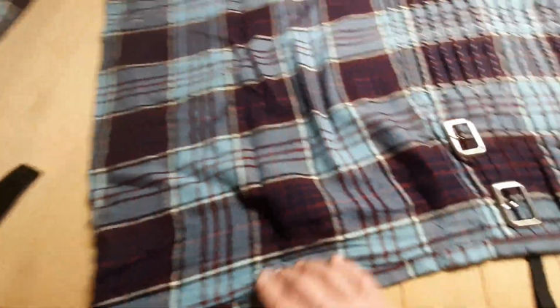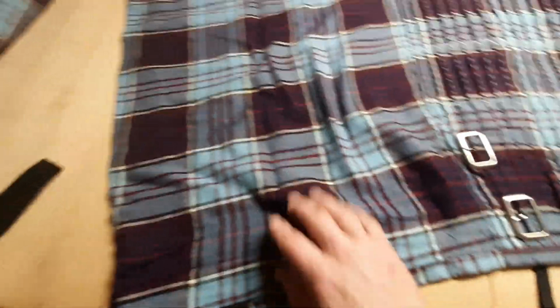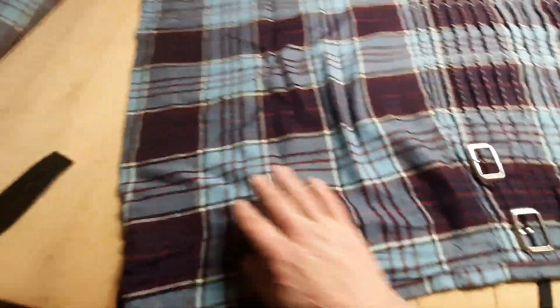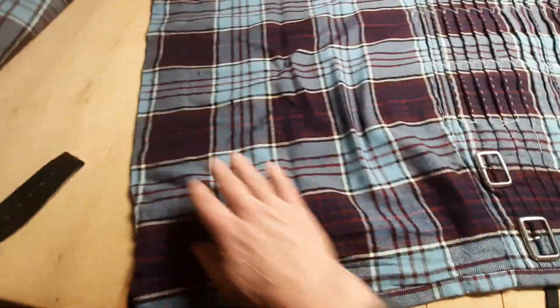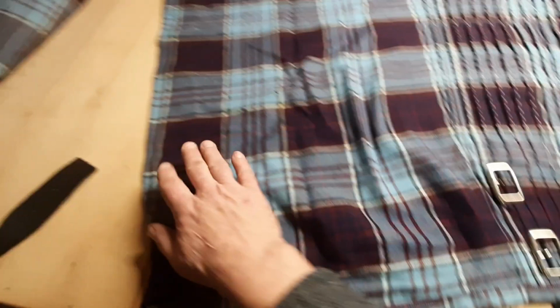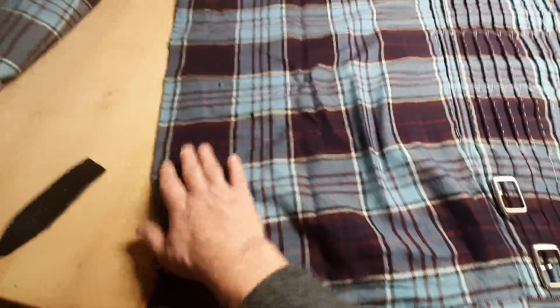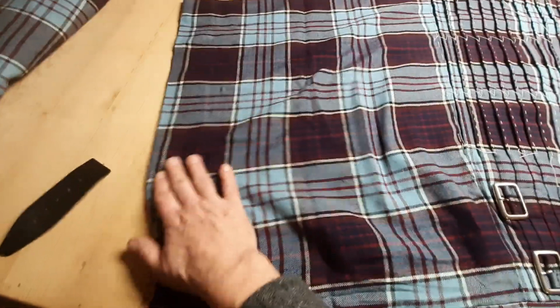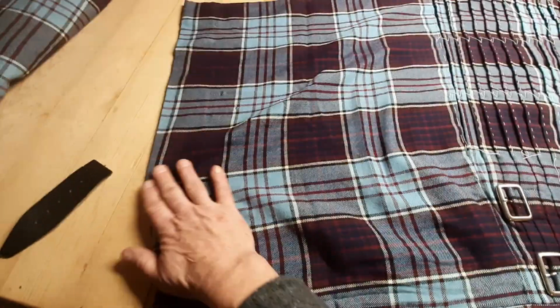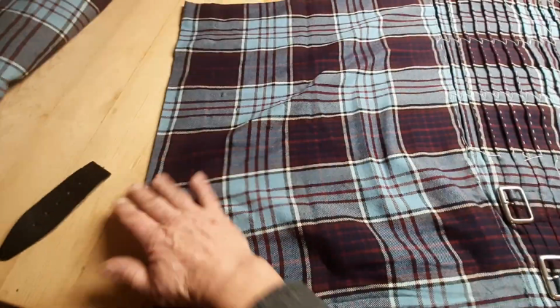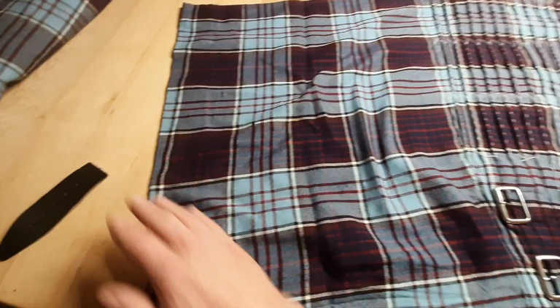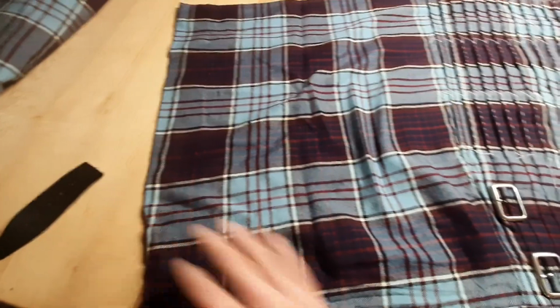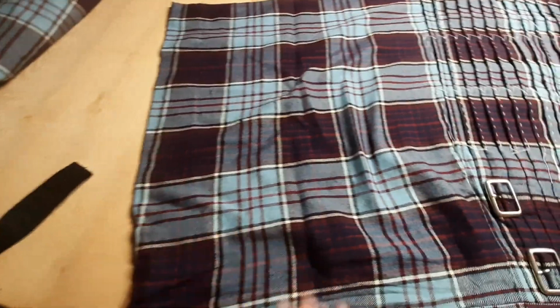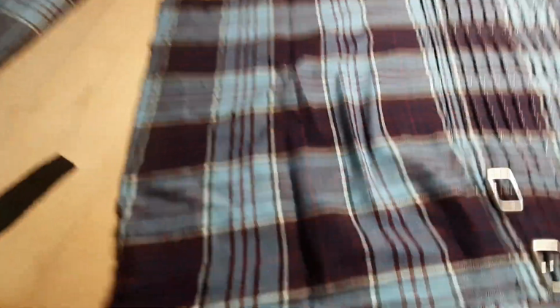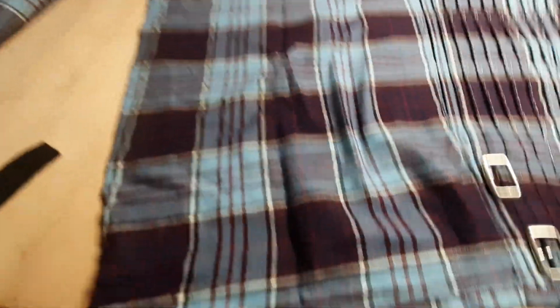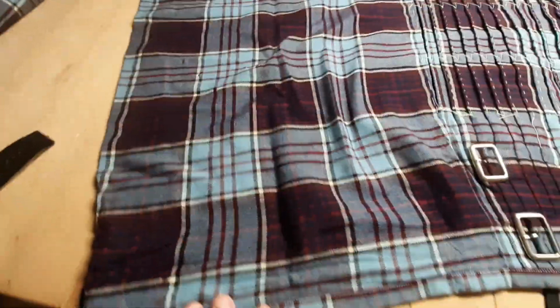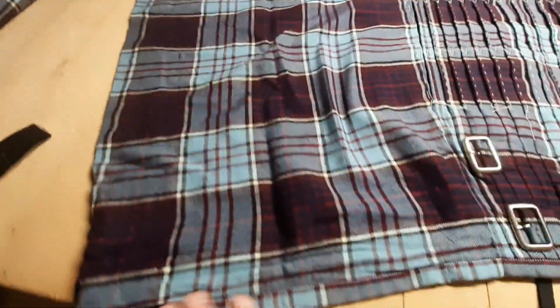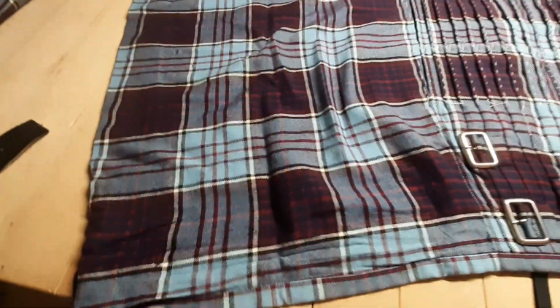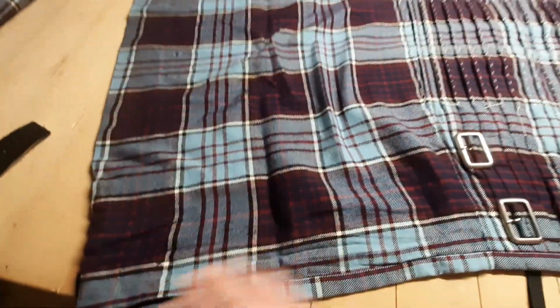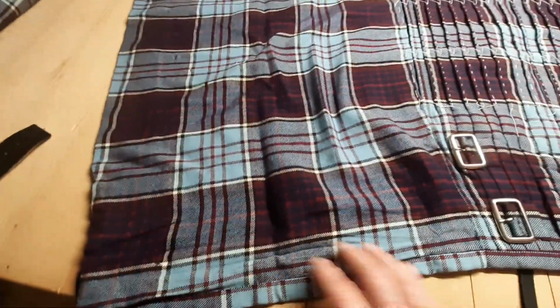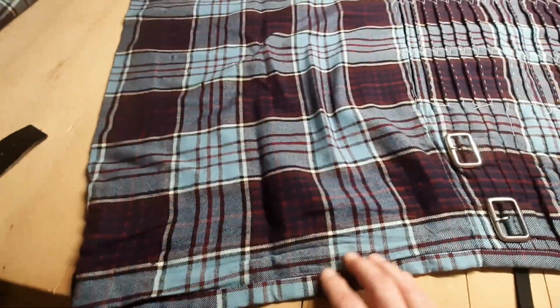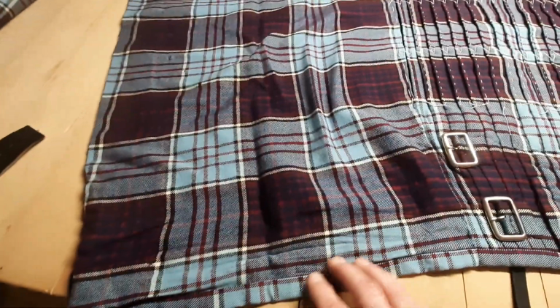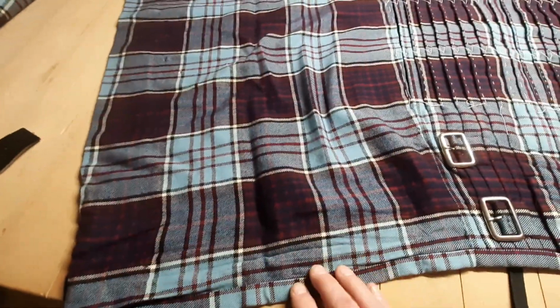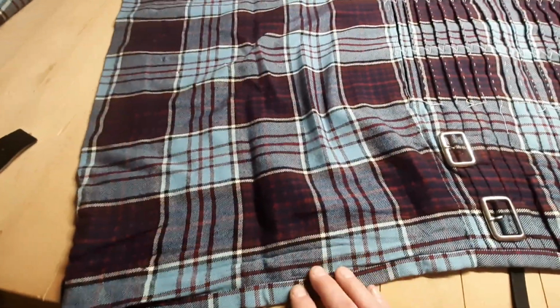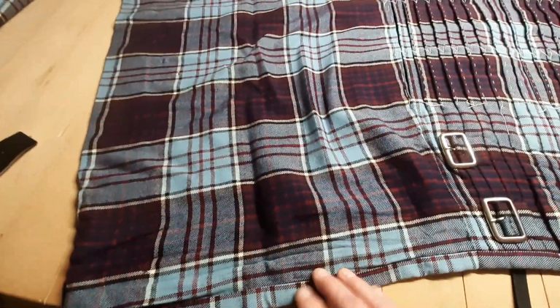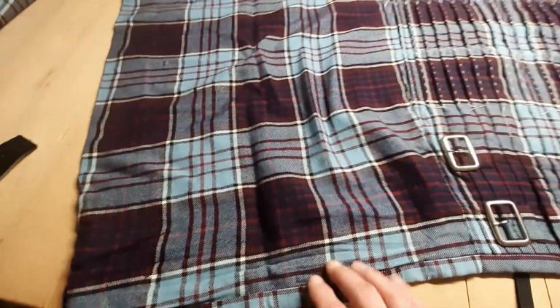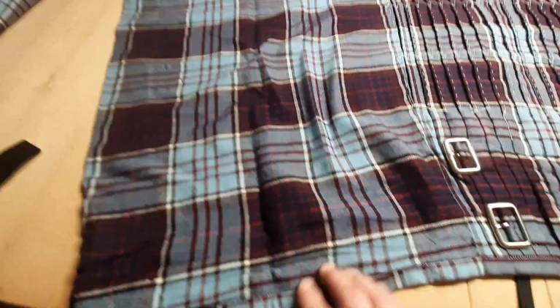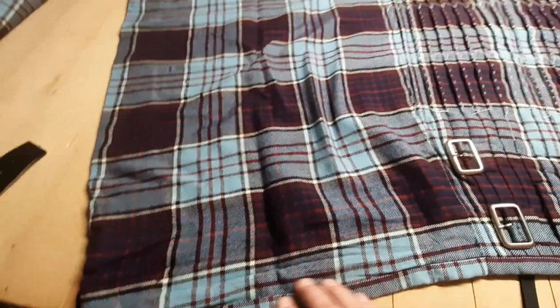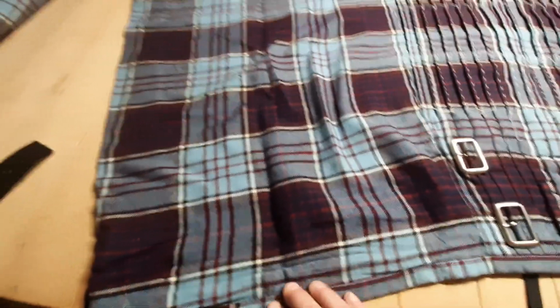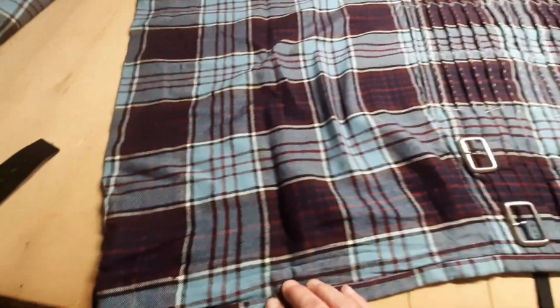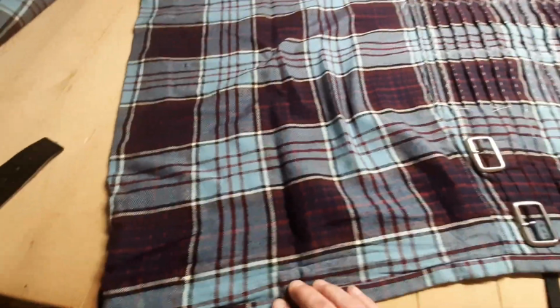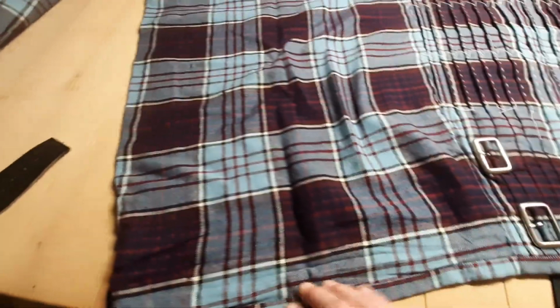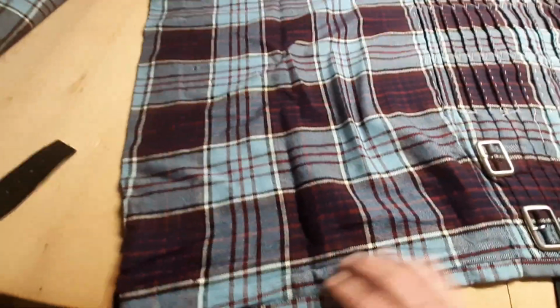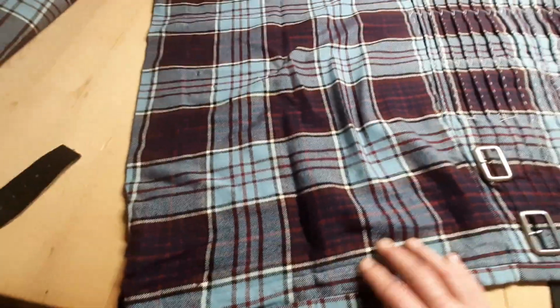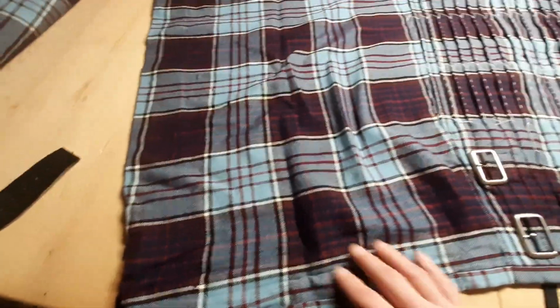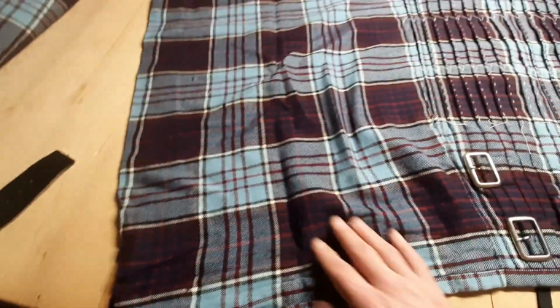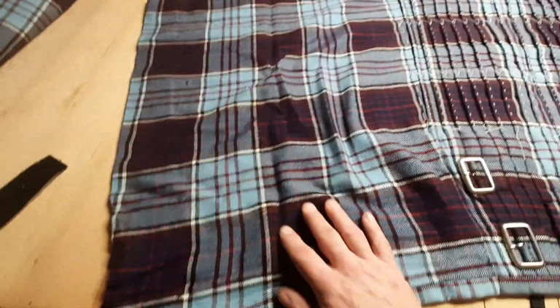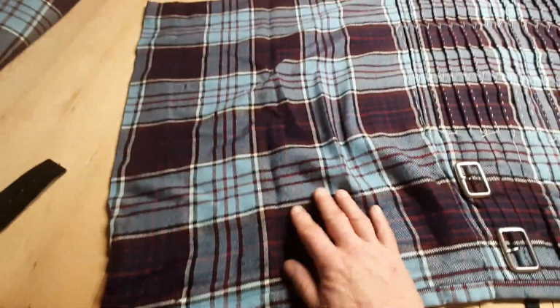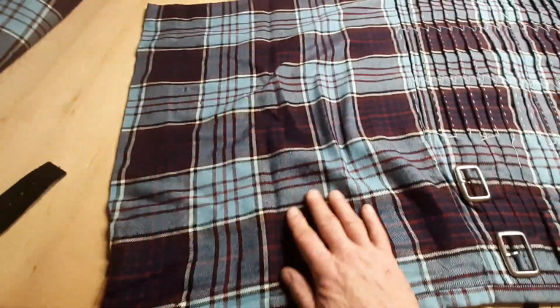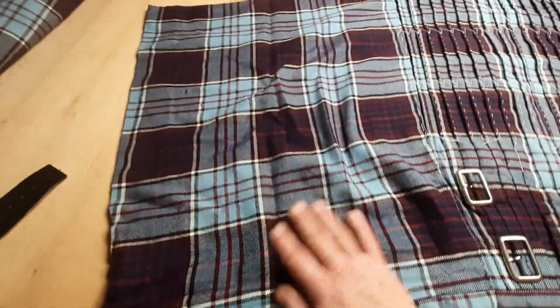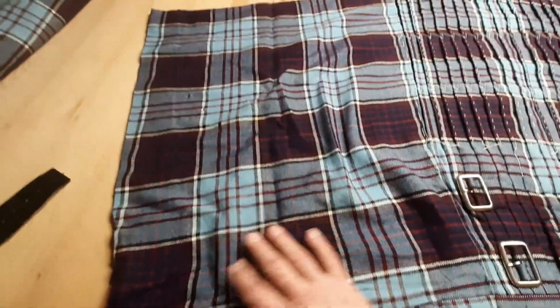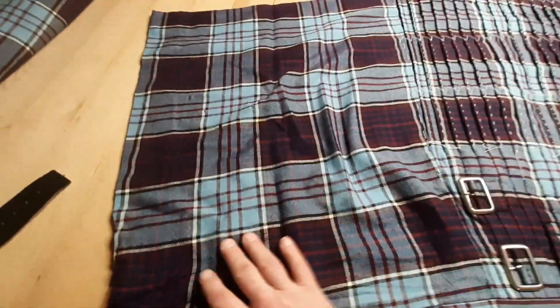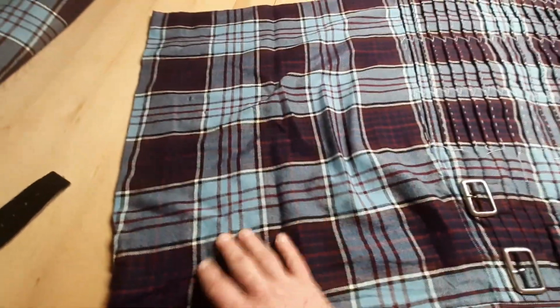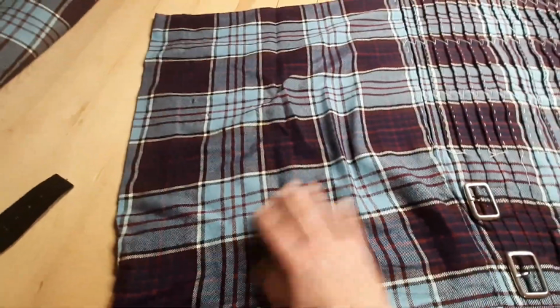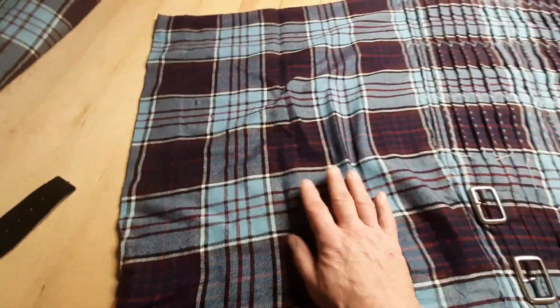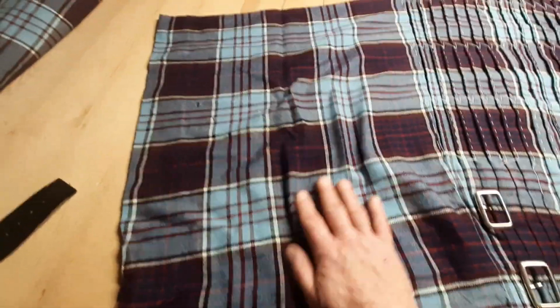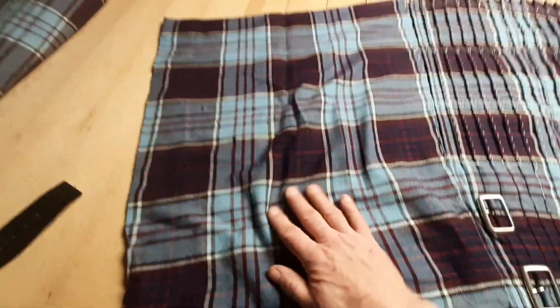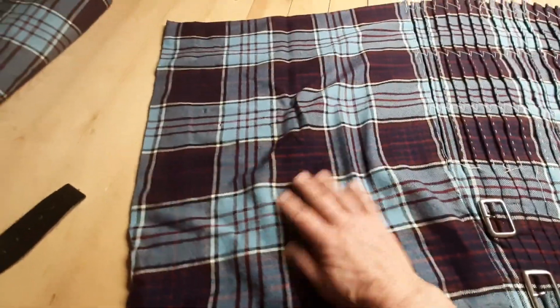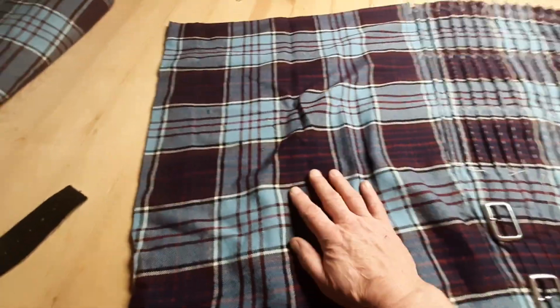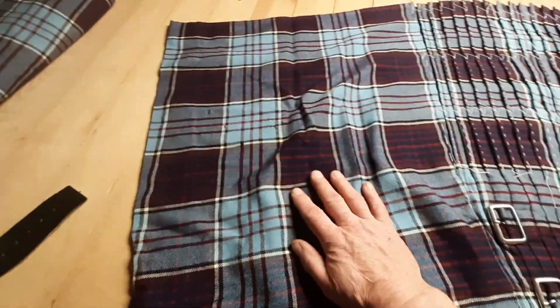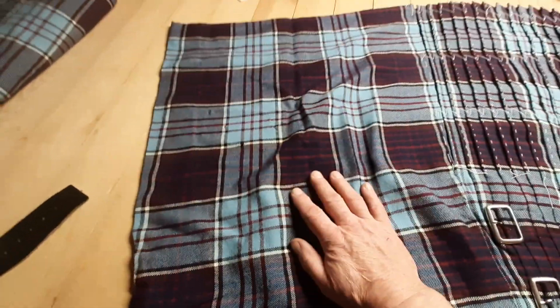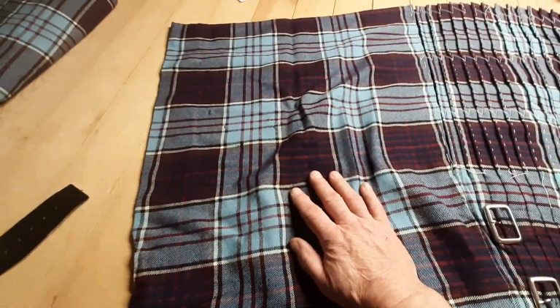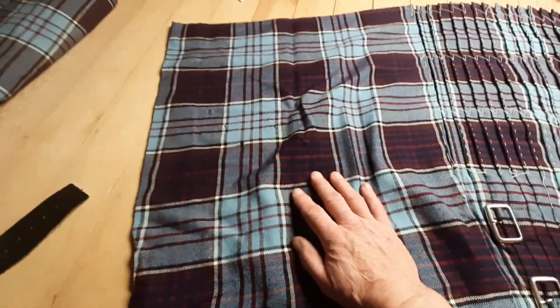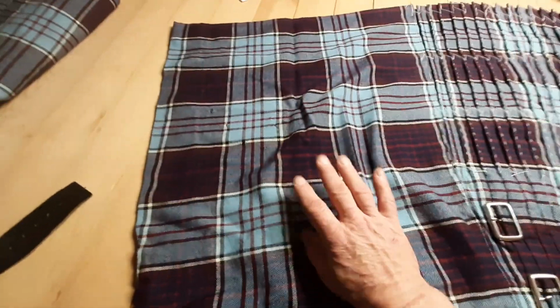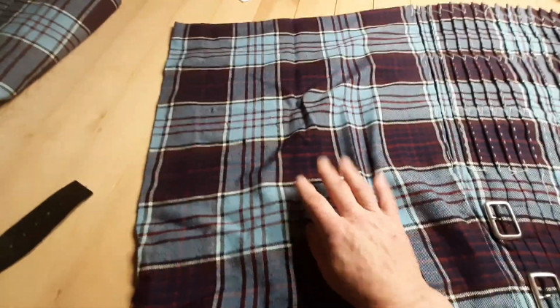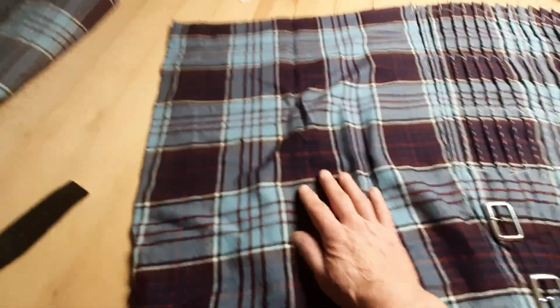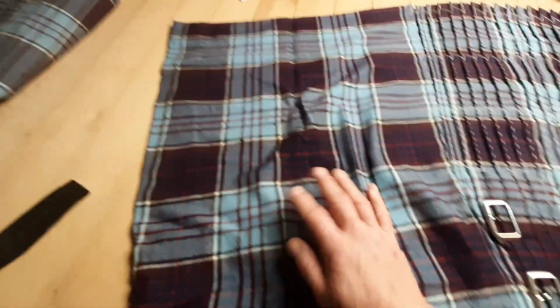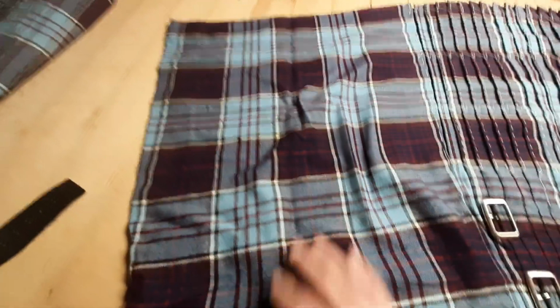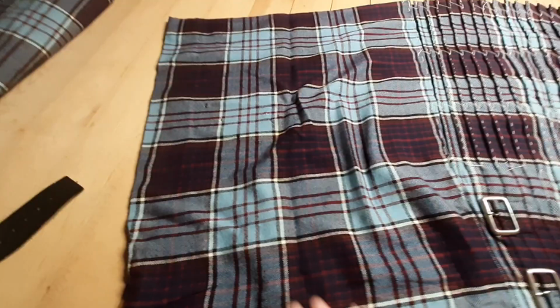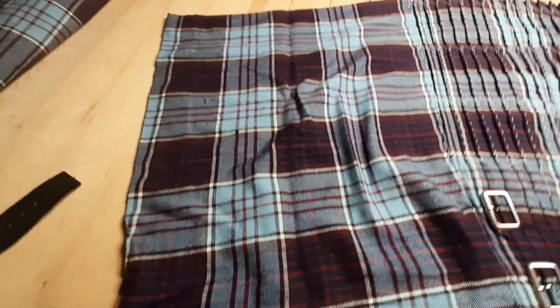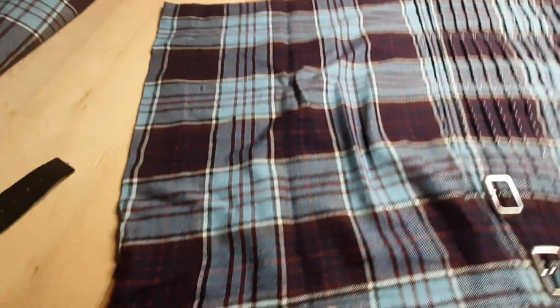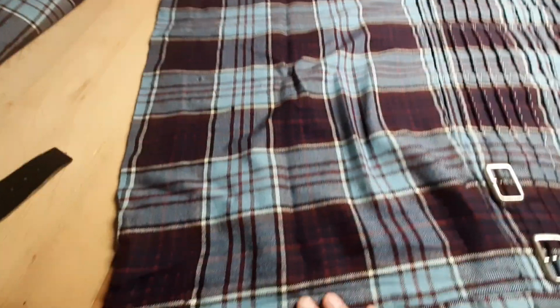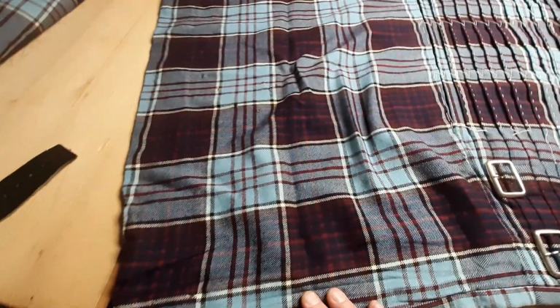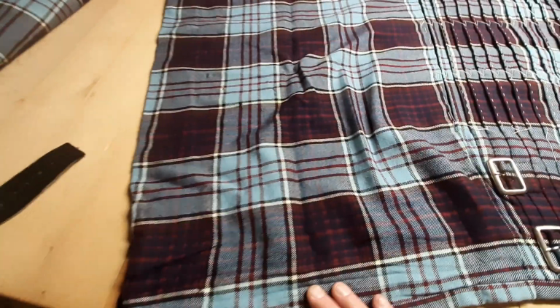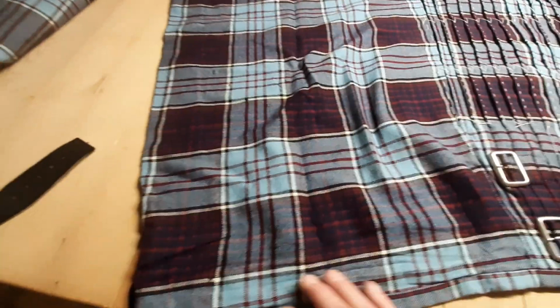We're a little bit less concerned about the inner apron, because of course it's never seen when you're wearing it — but still, it looks like hell, right?